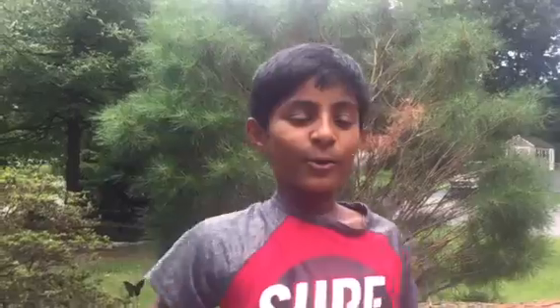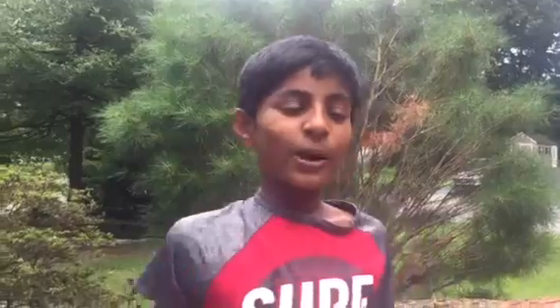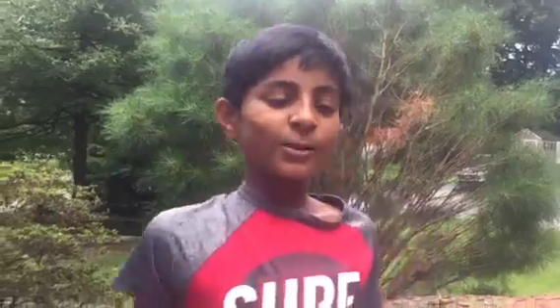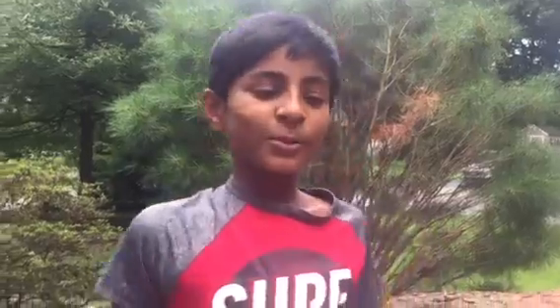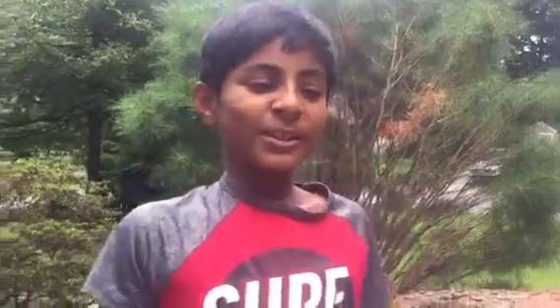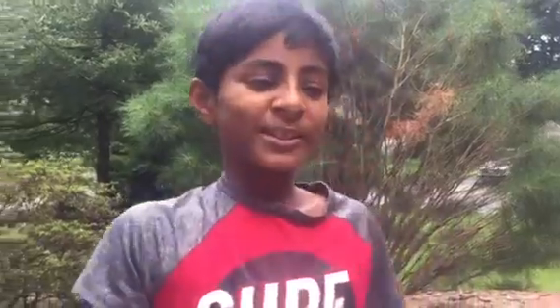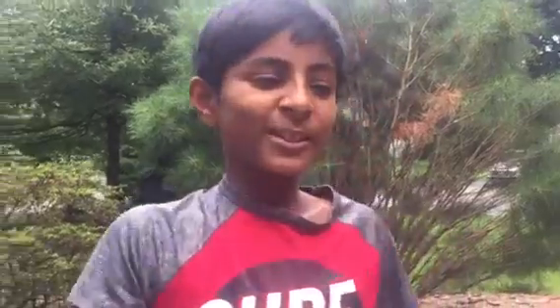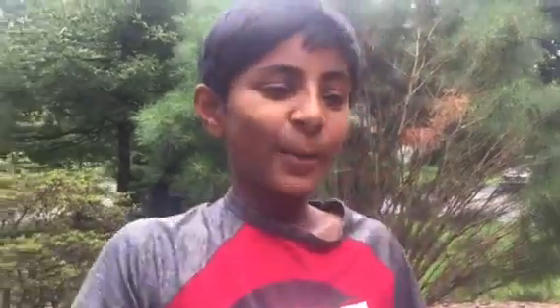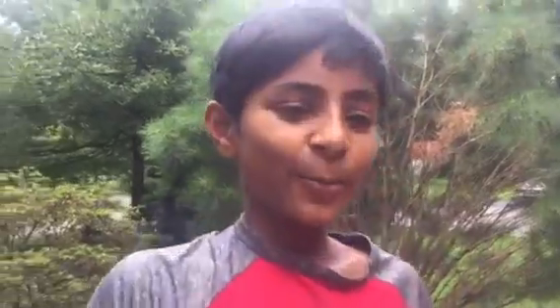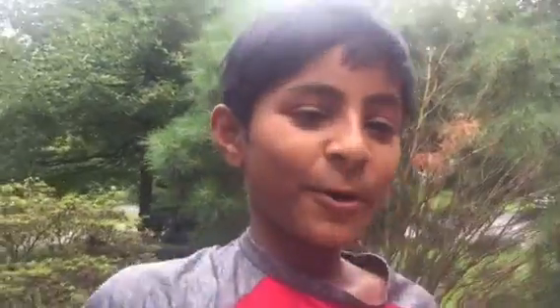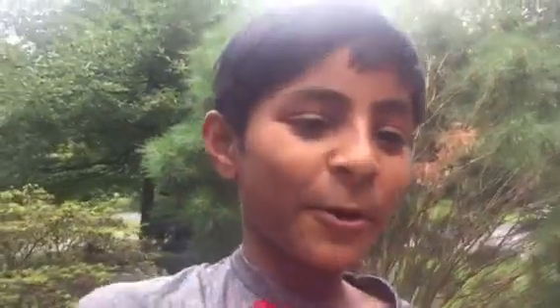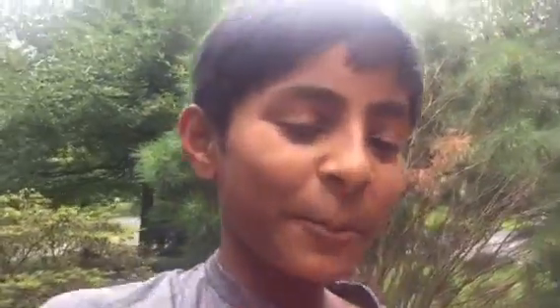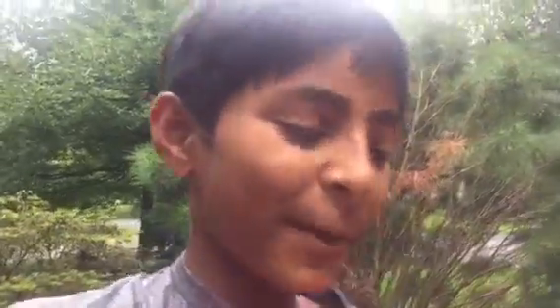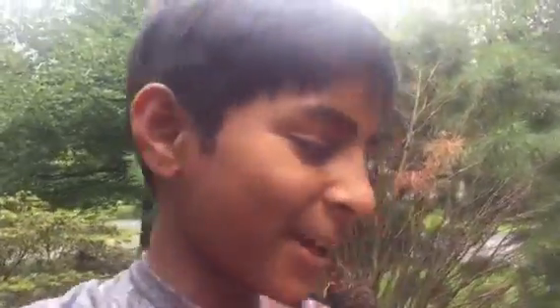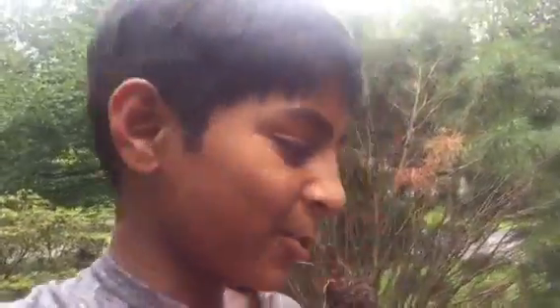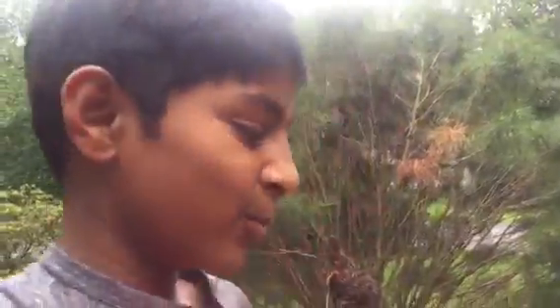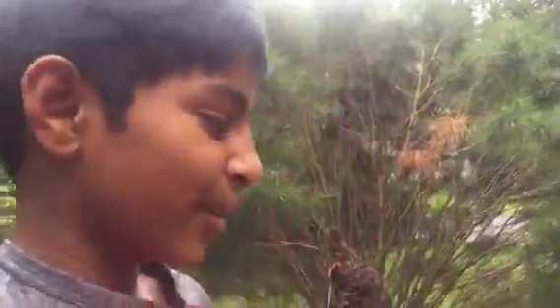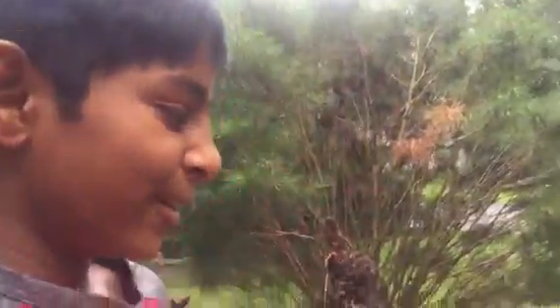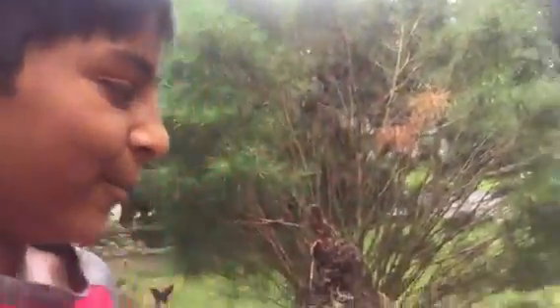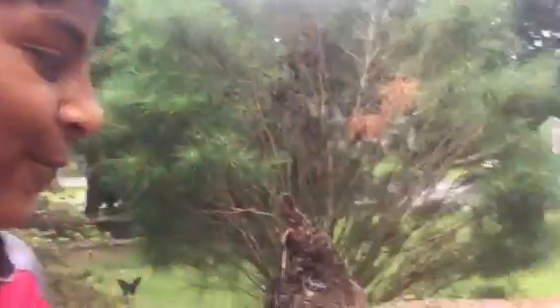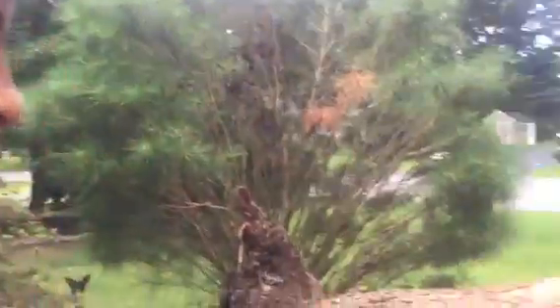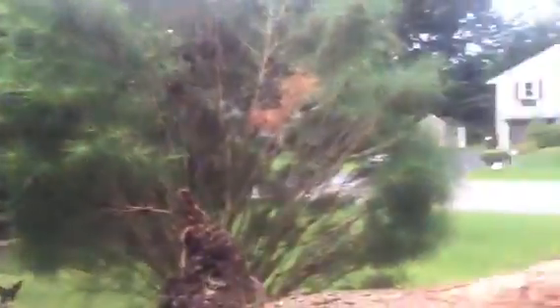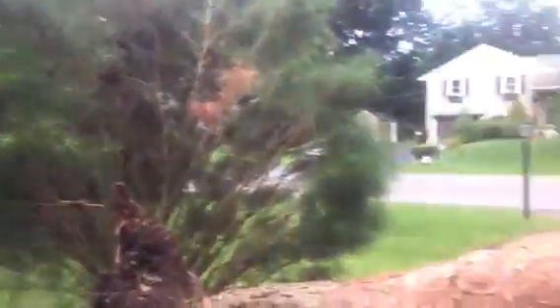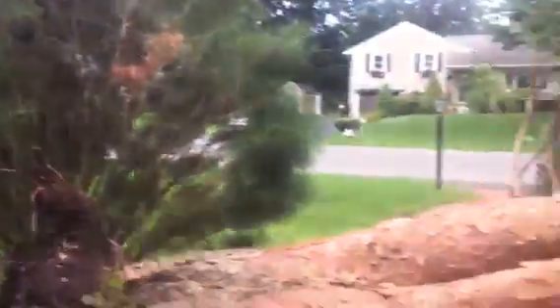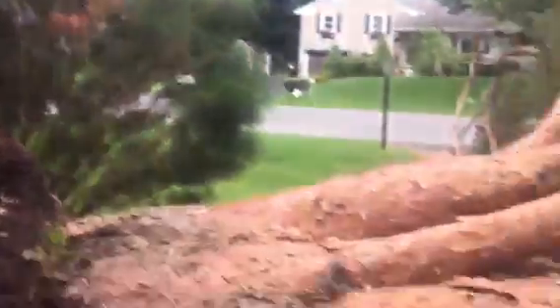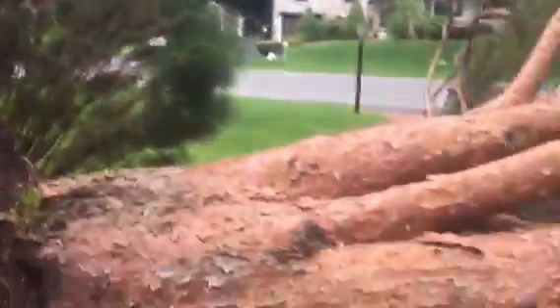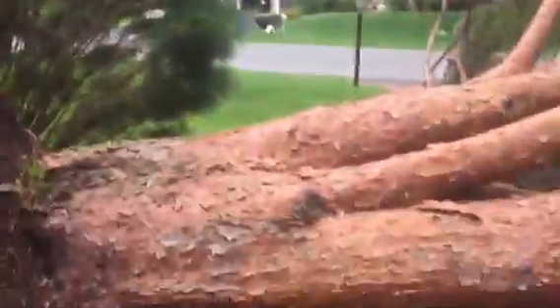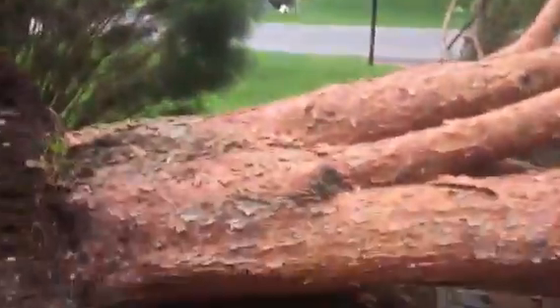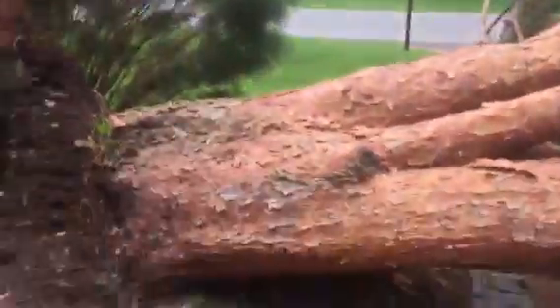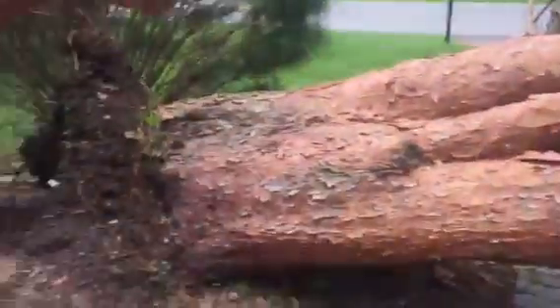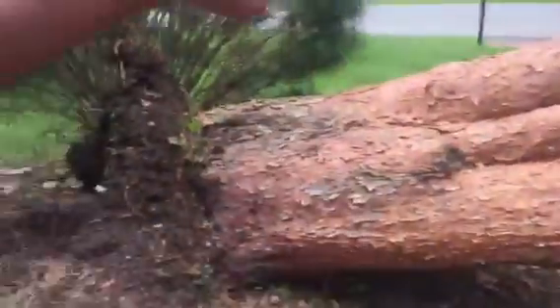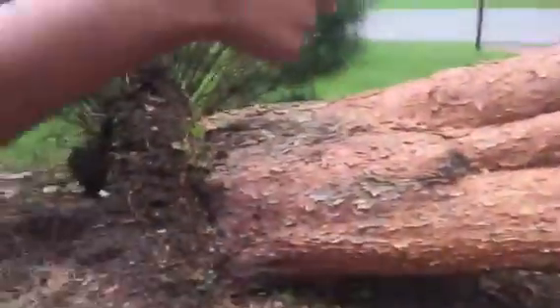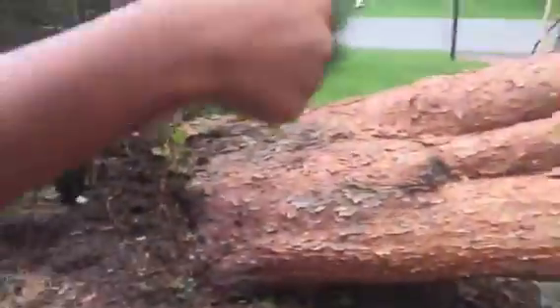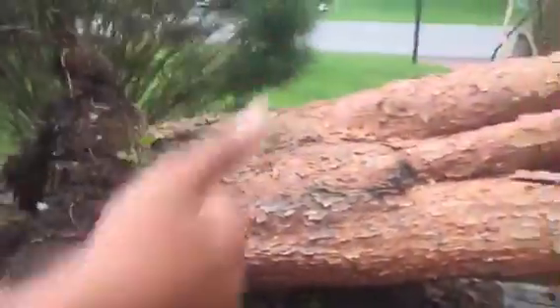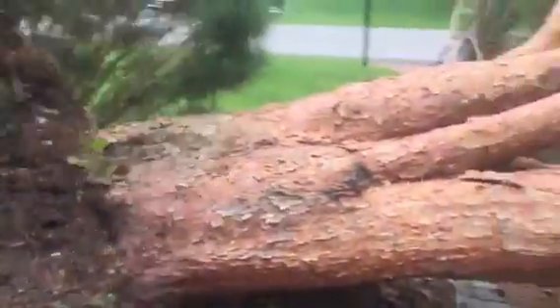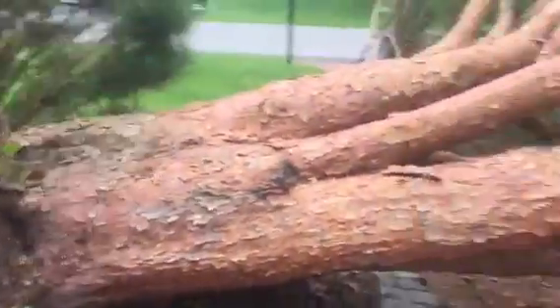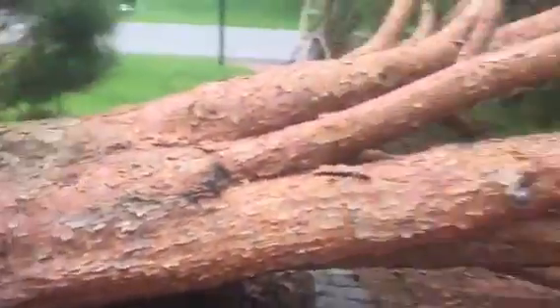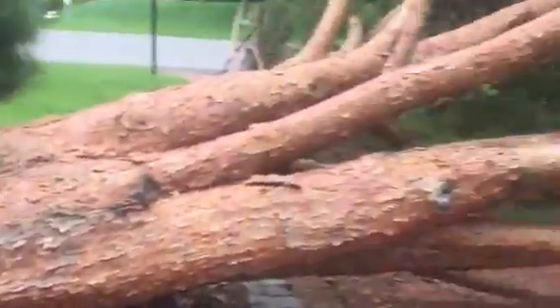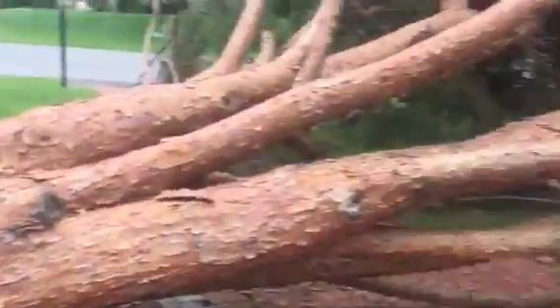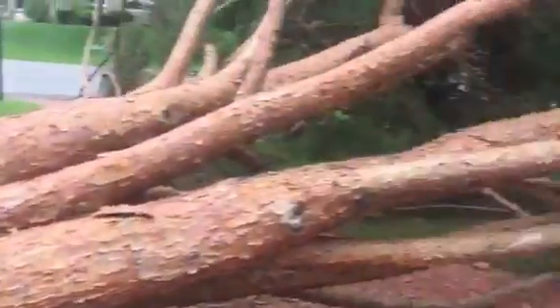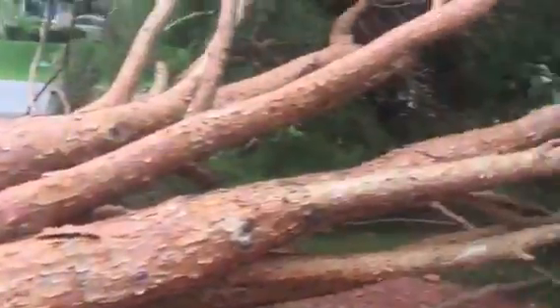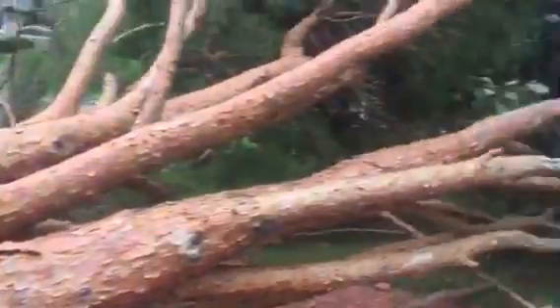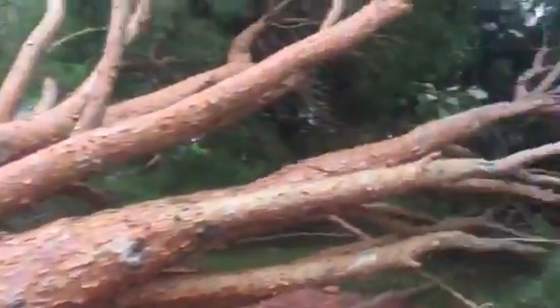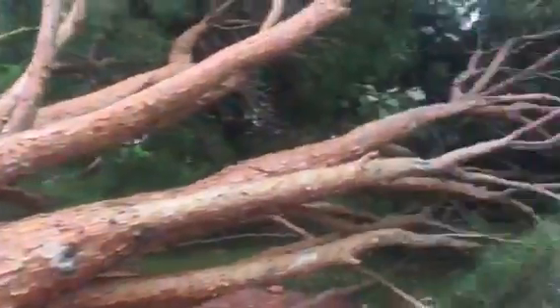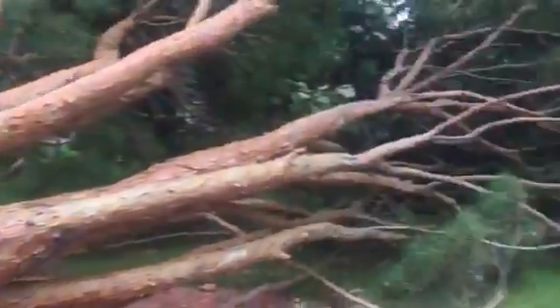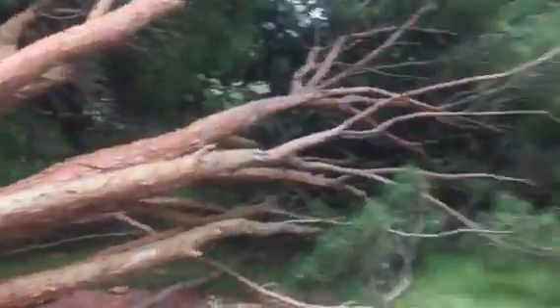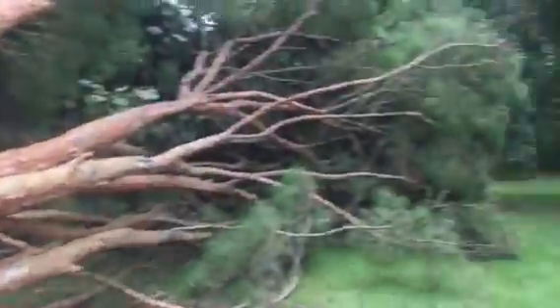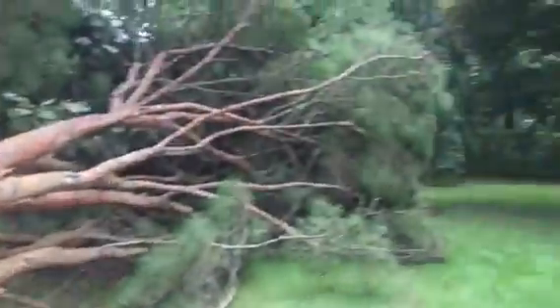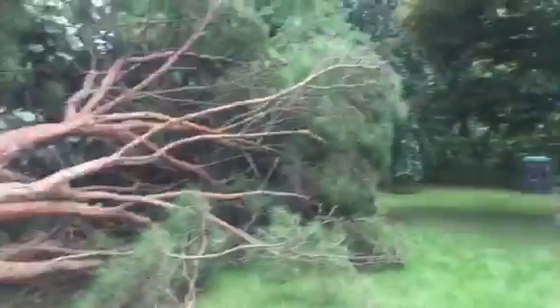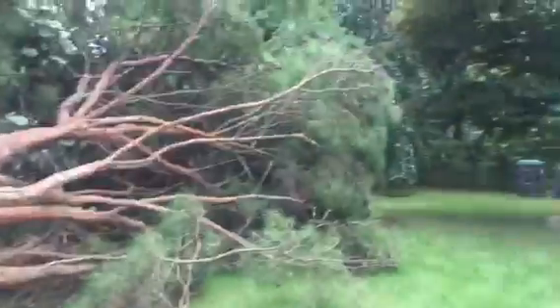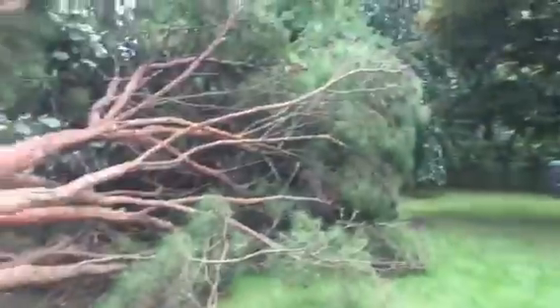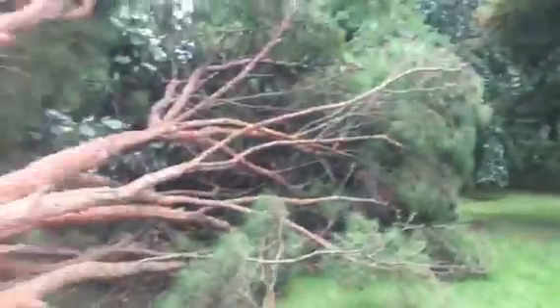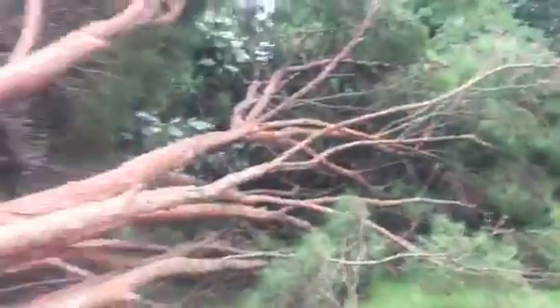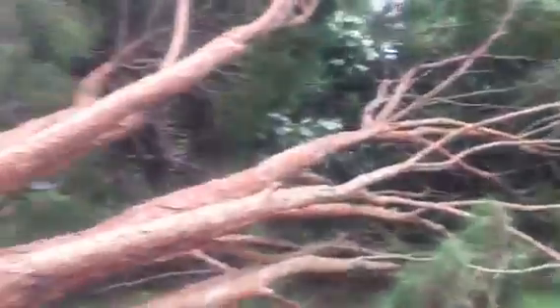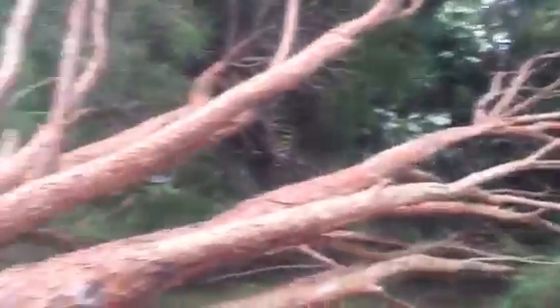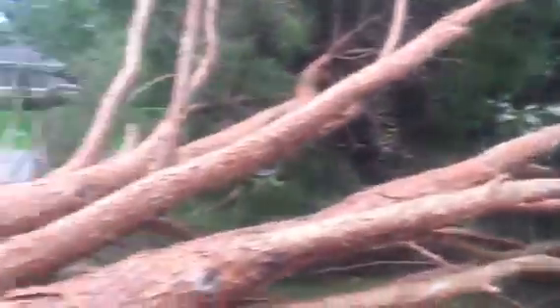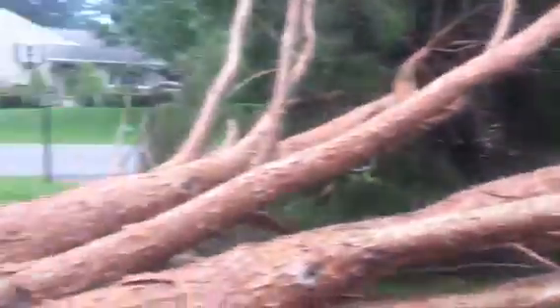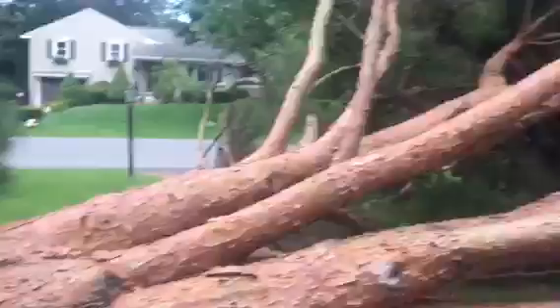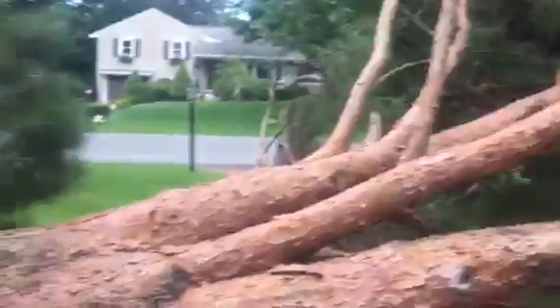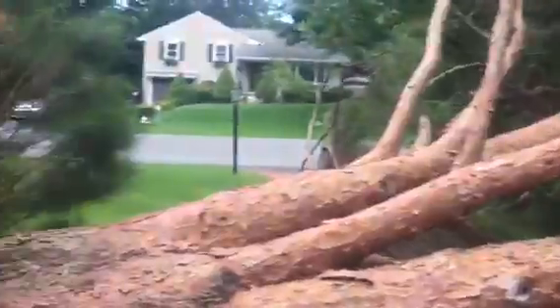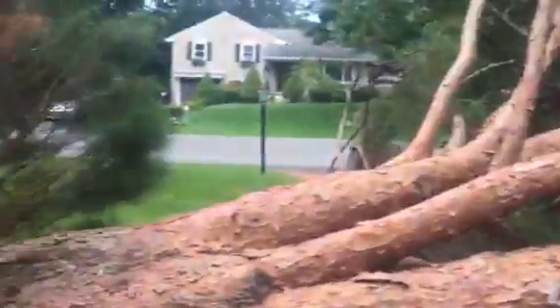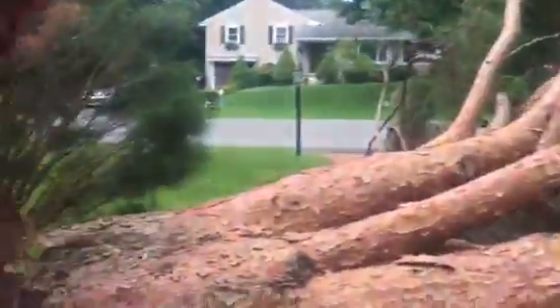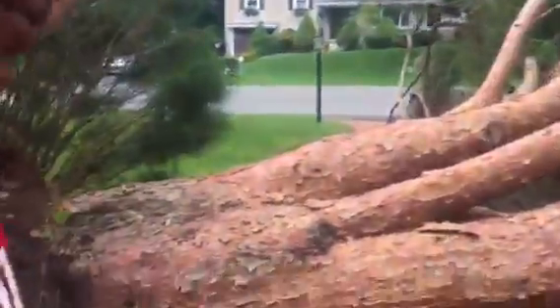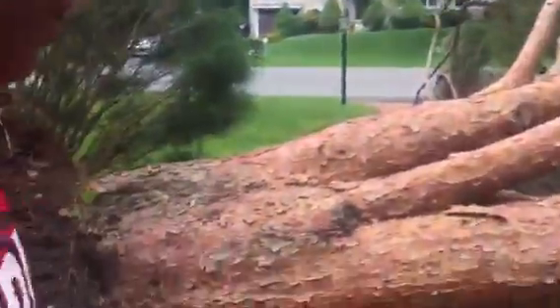Yo guys, what is up? Welcome back to a brand new video. Look at this tree right here — it fell. Our tree fell.